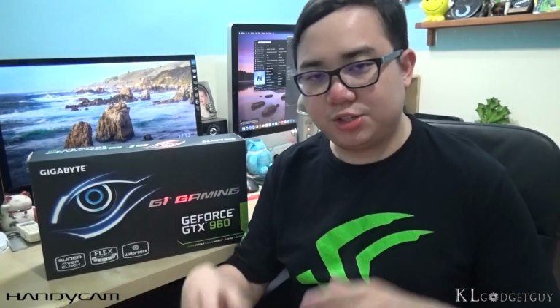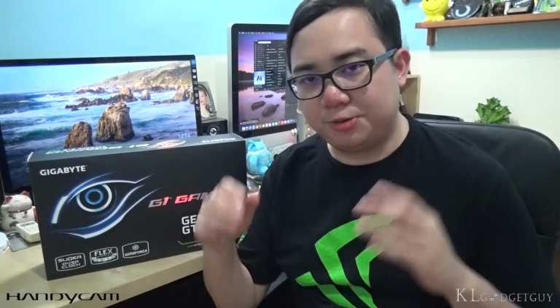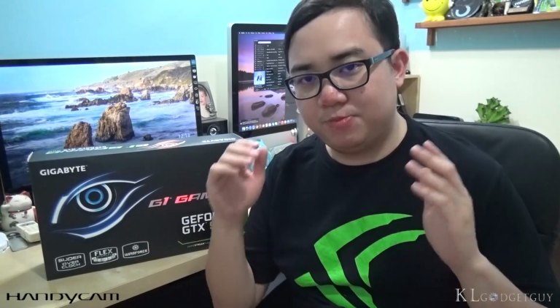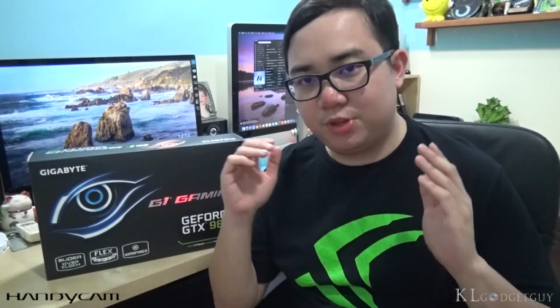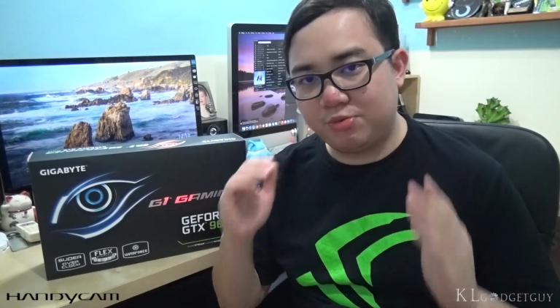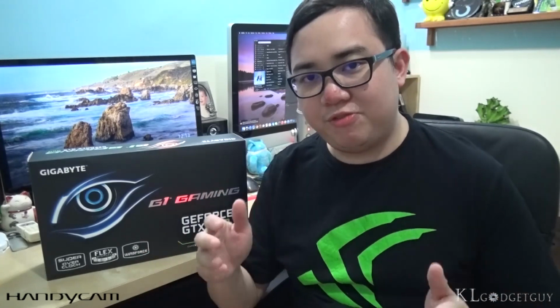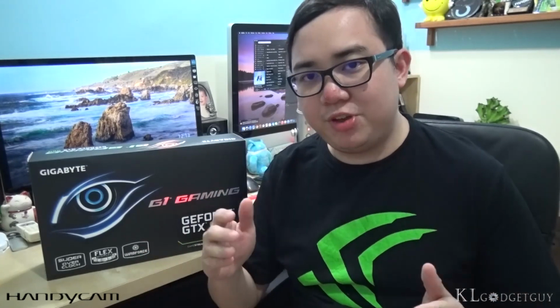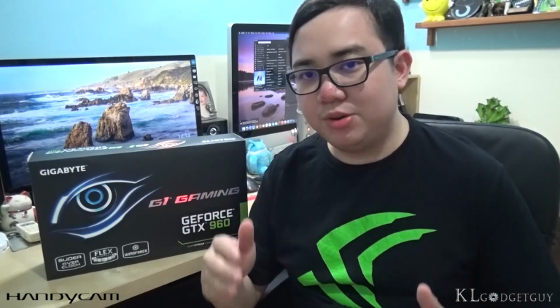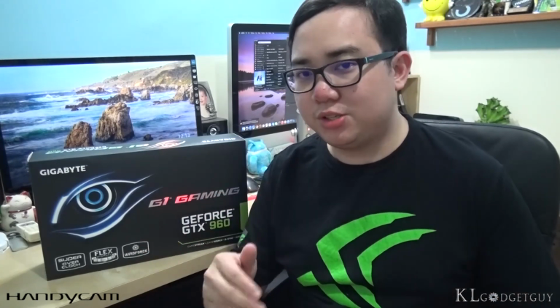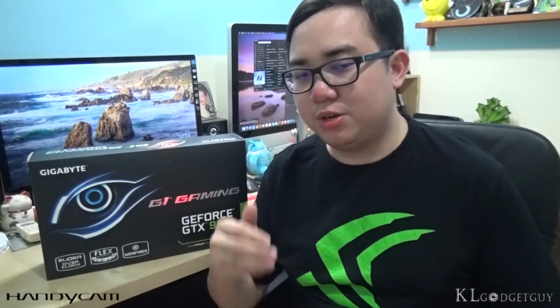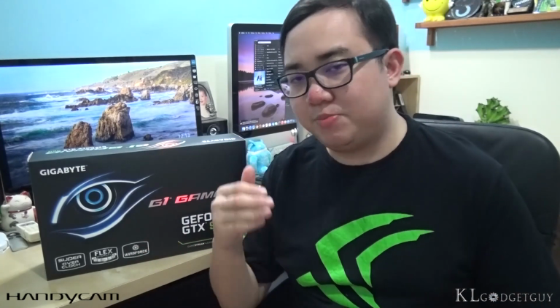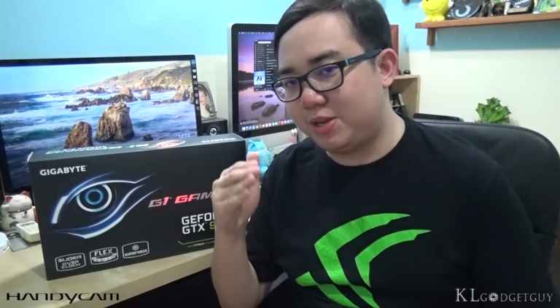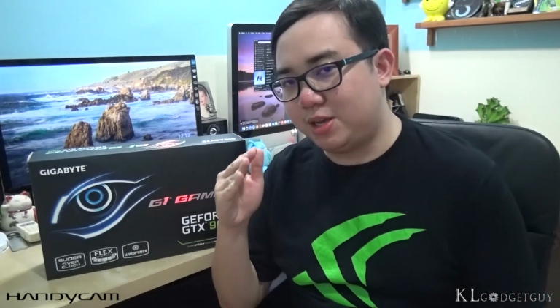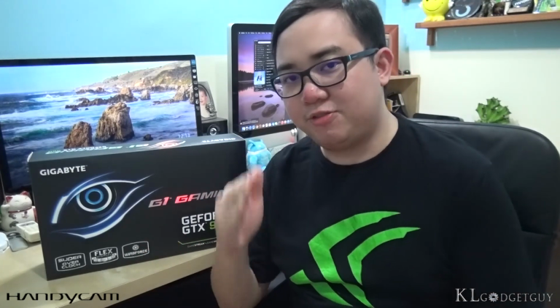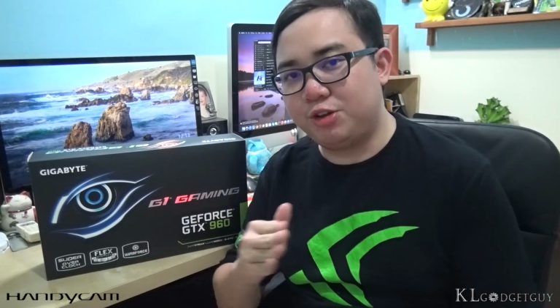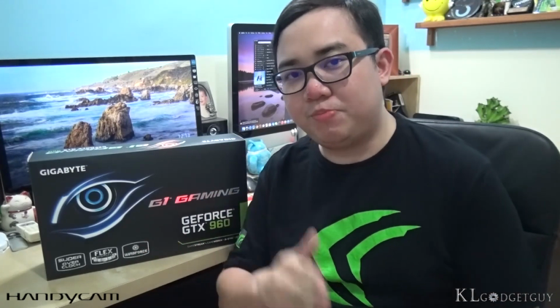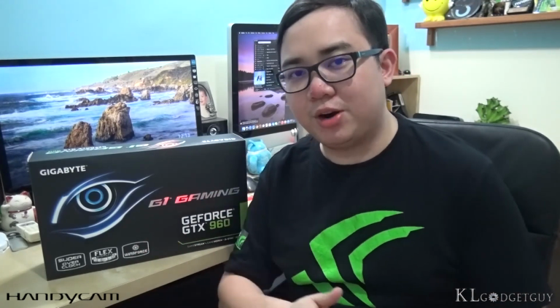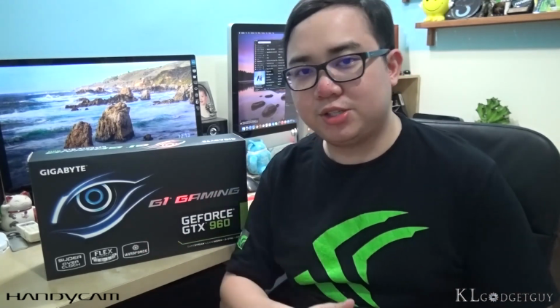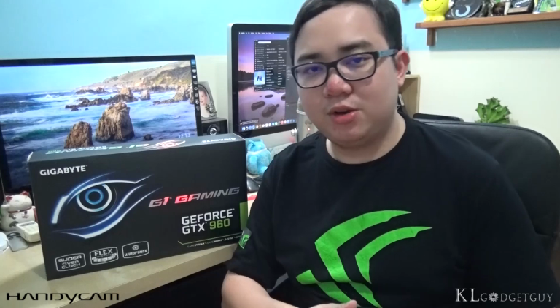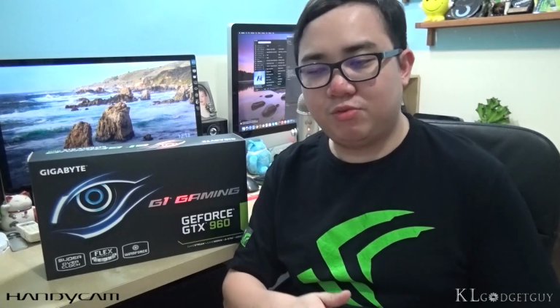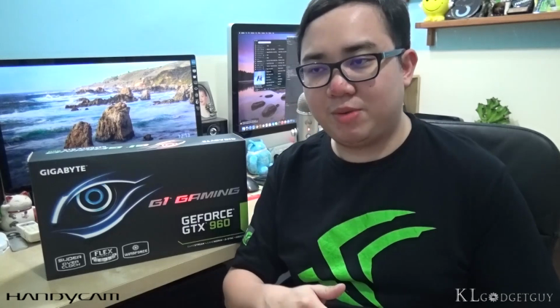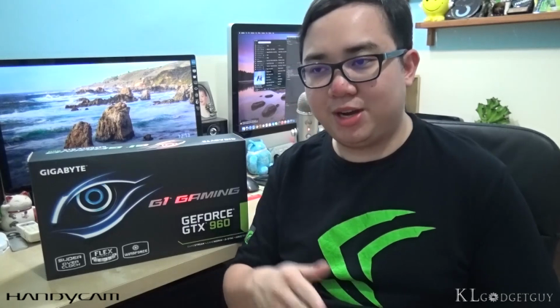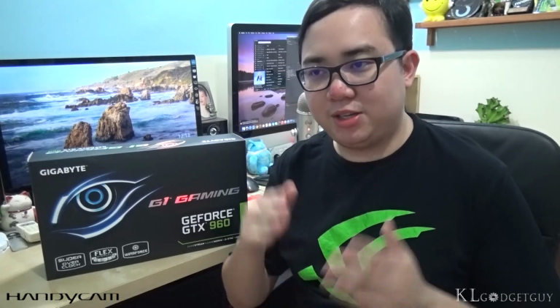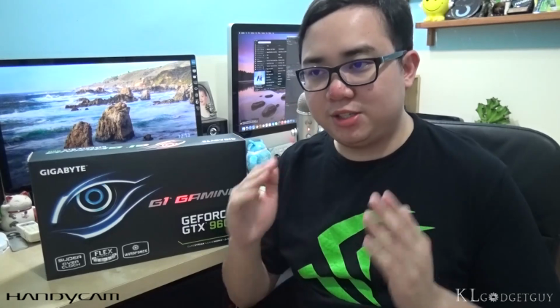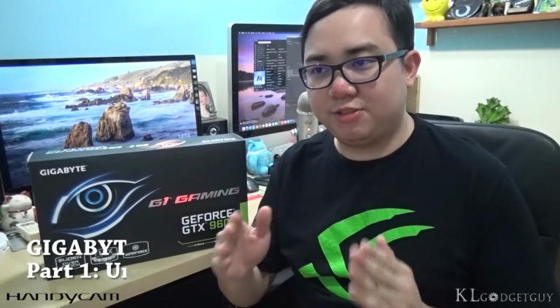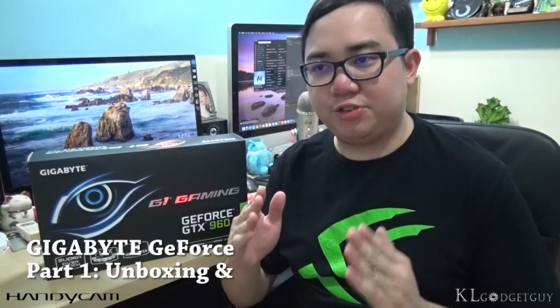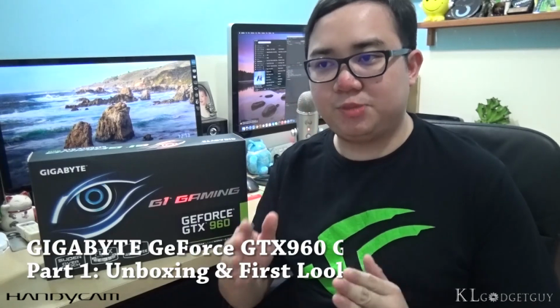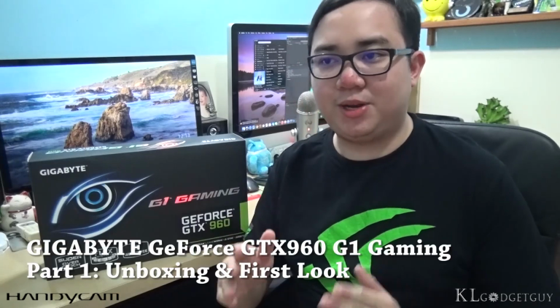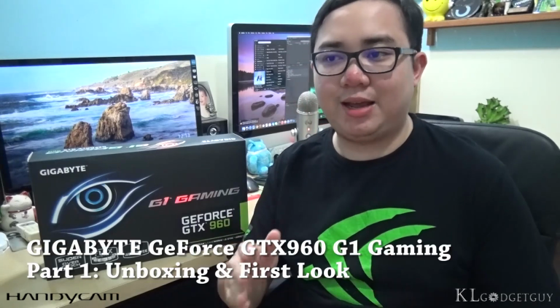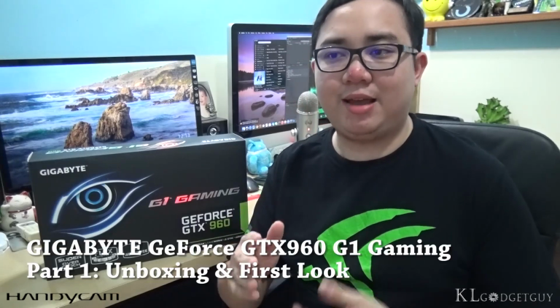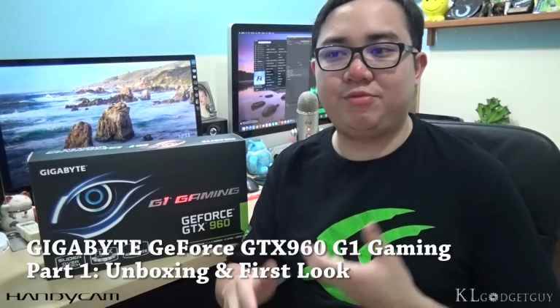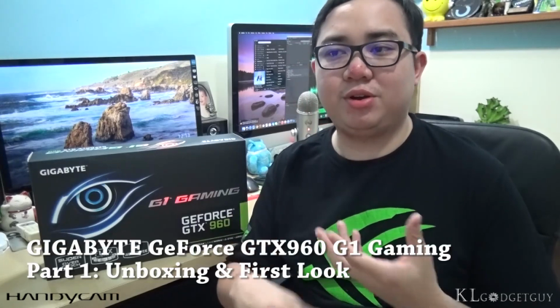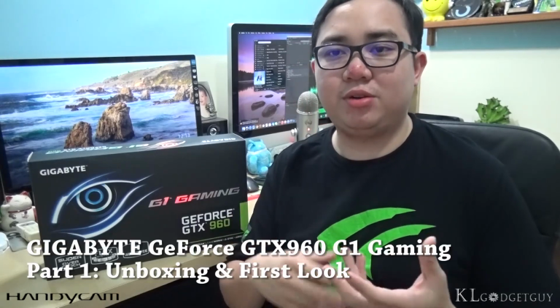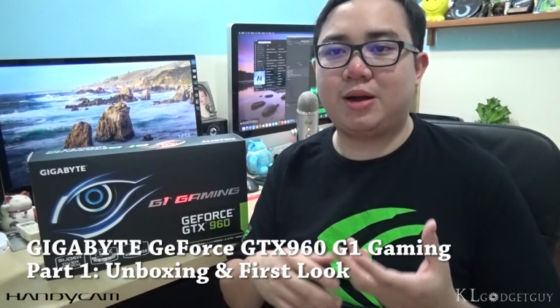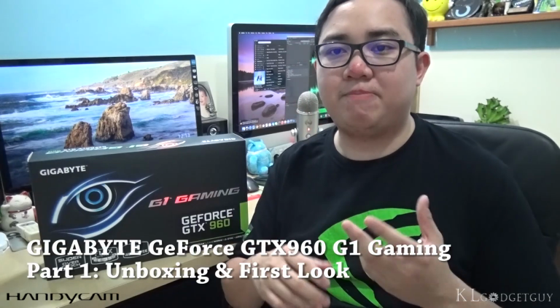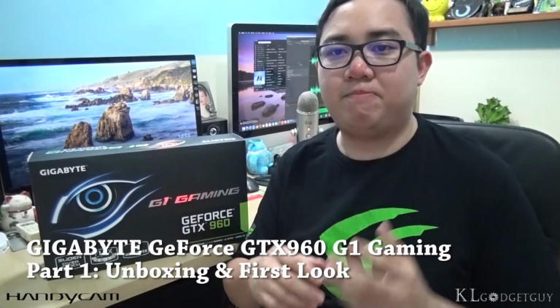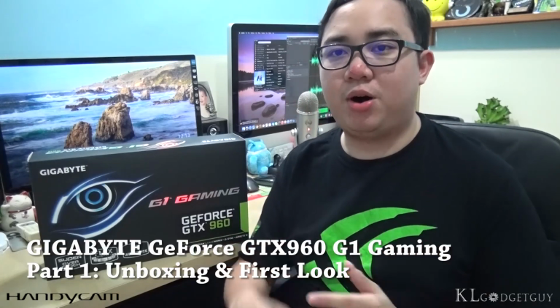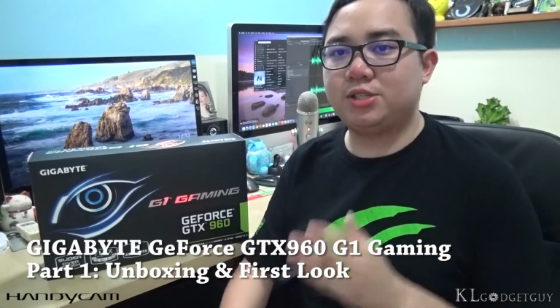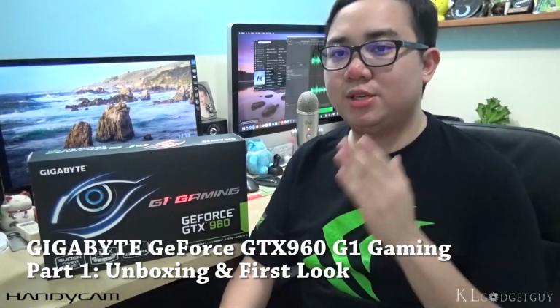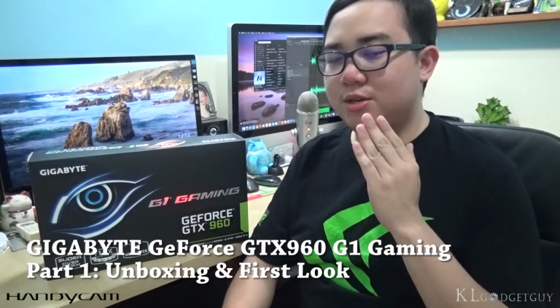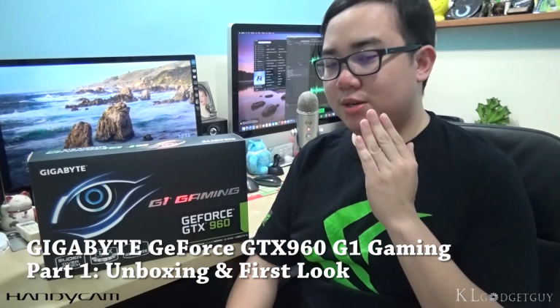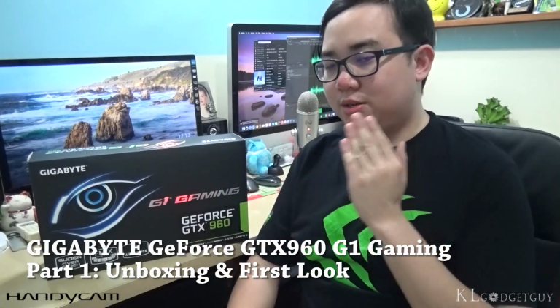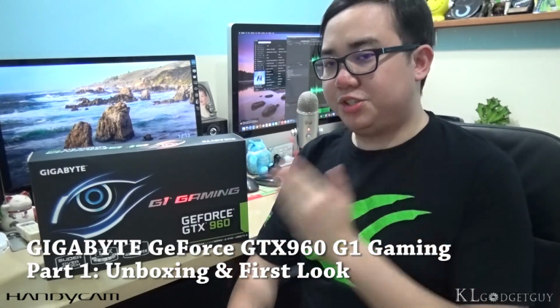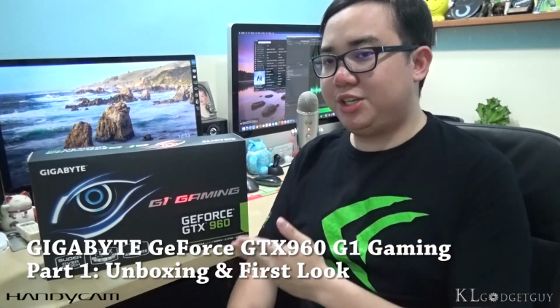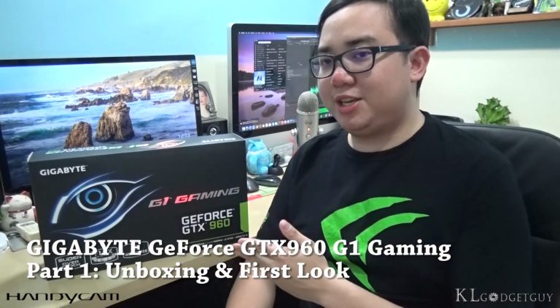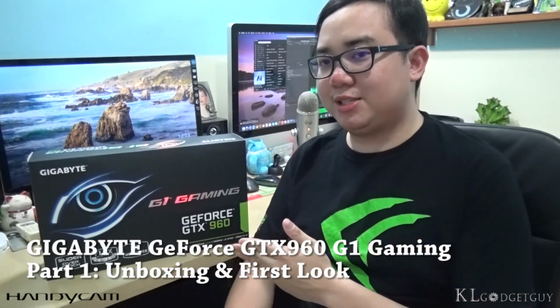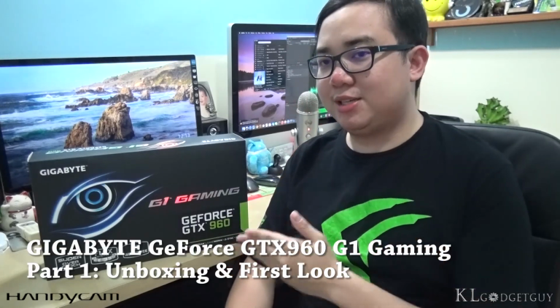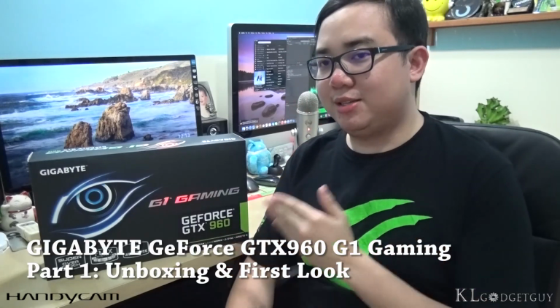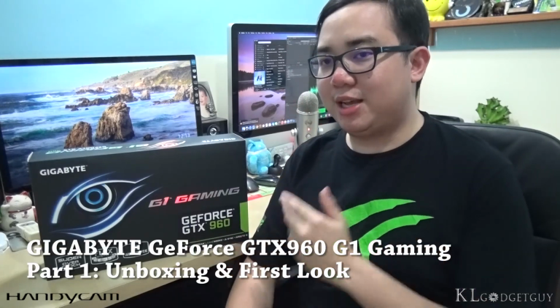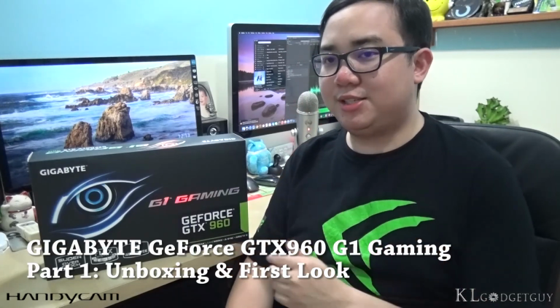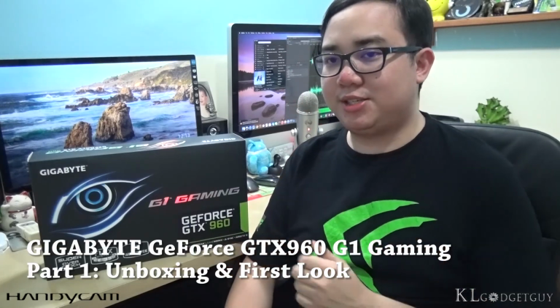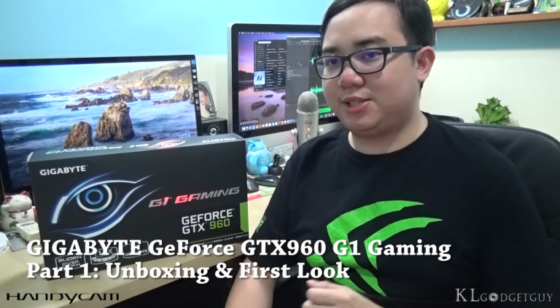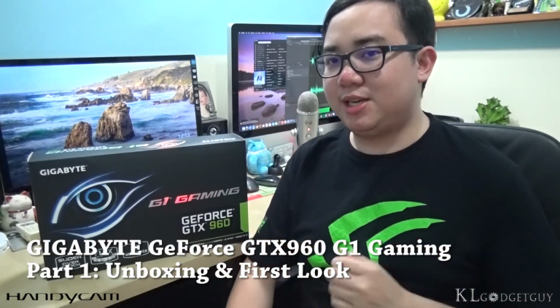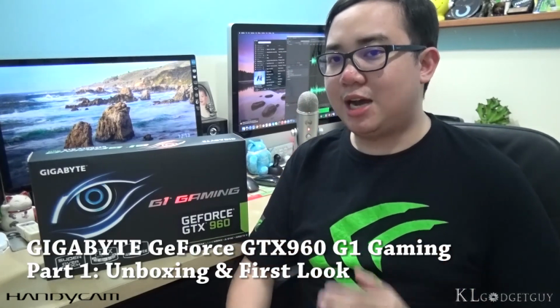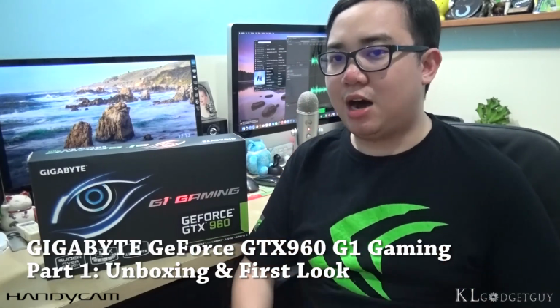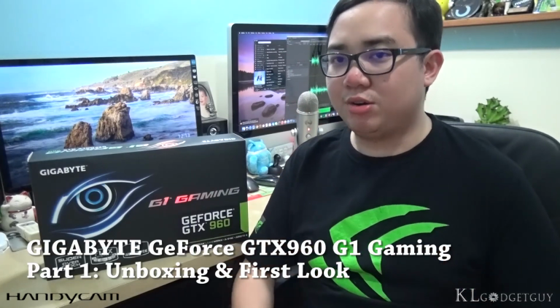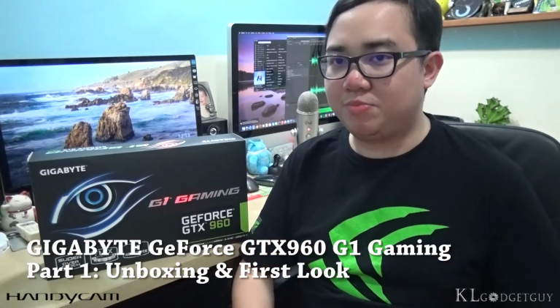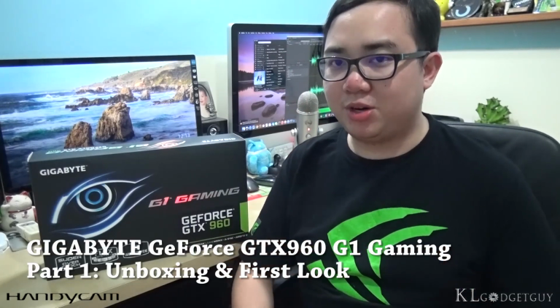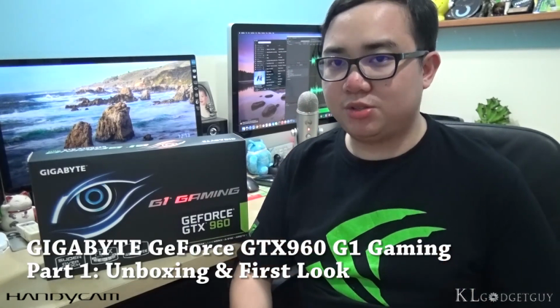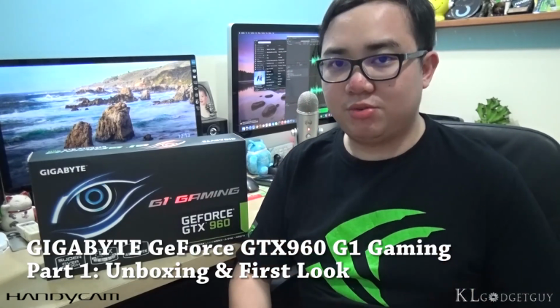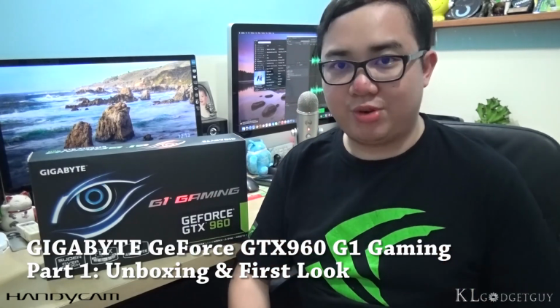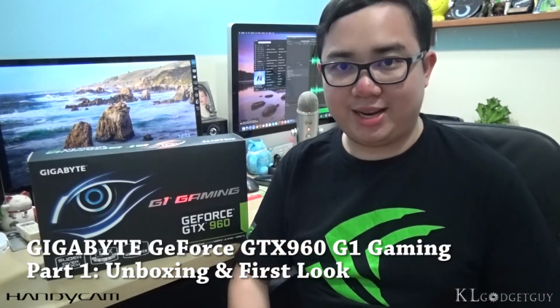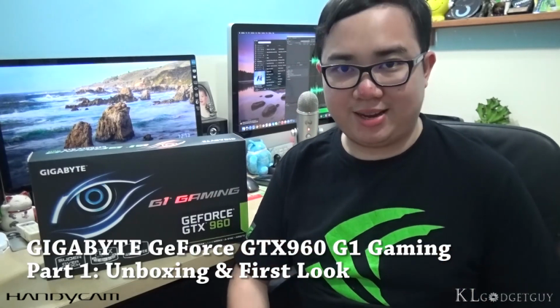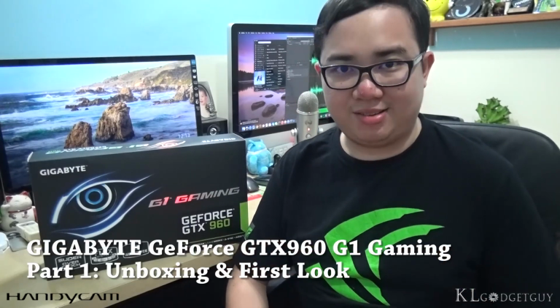So the review is going to be in a few parts, whereby this is the first part, and we are going to unbox the GTX 960 right now.